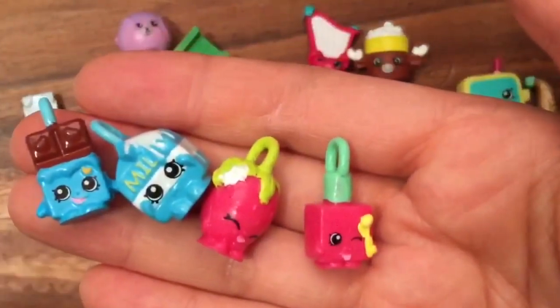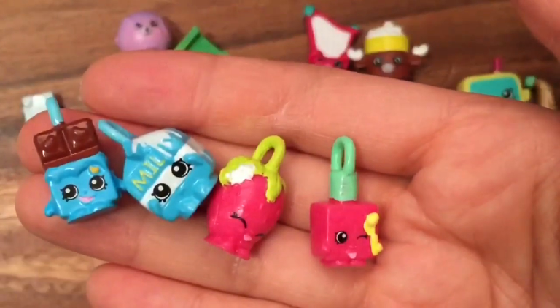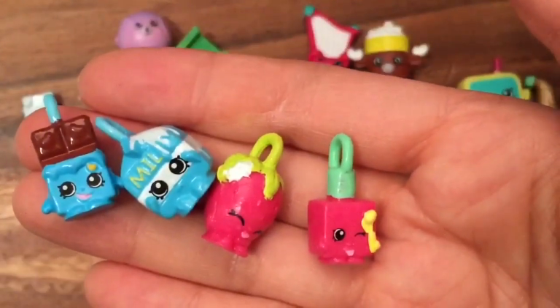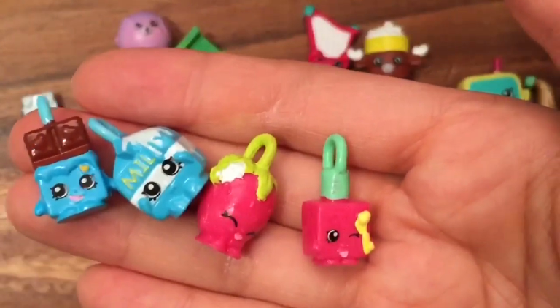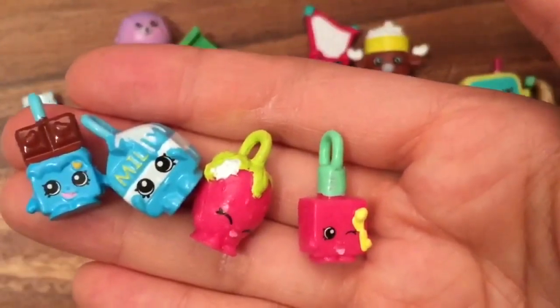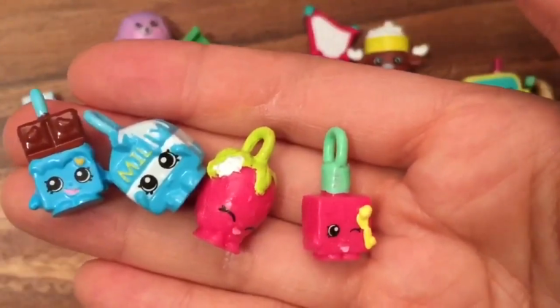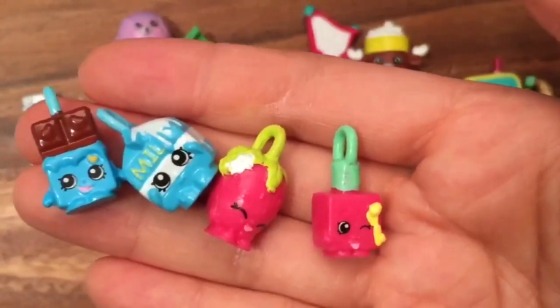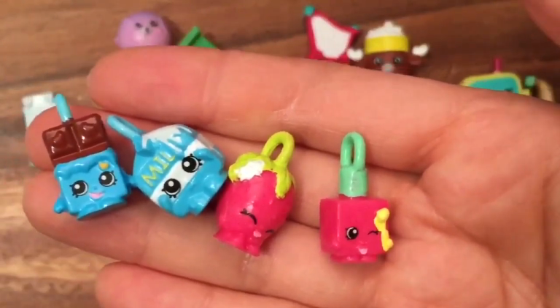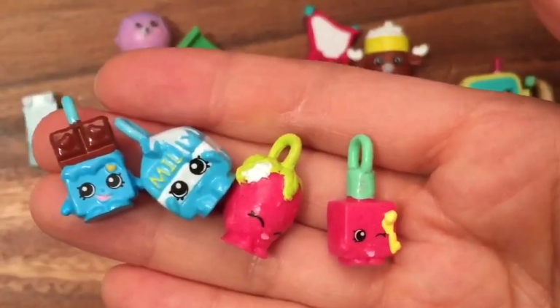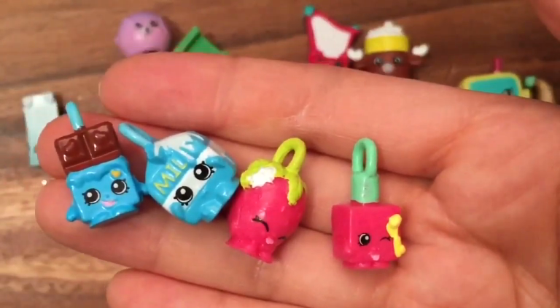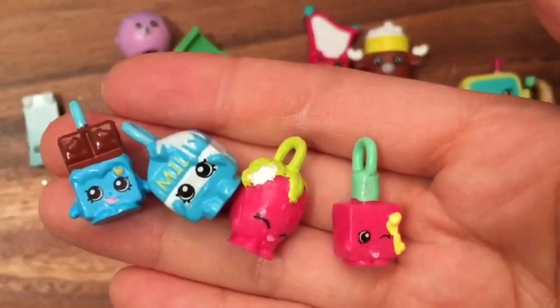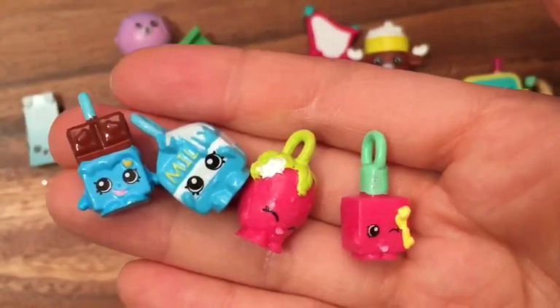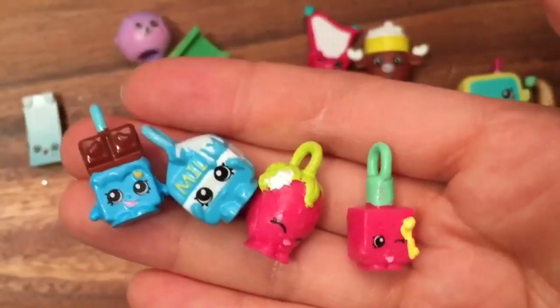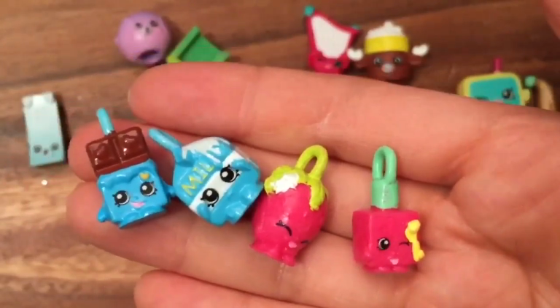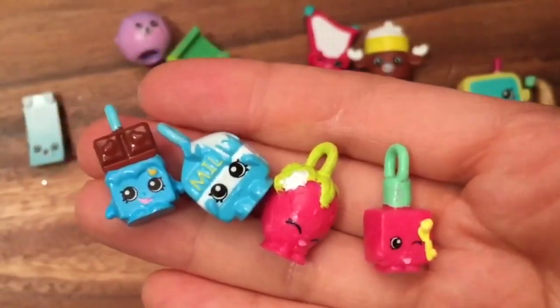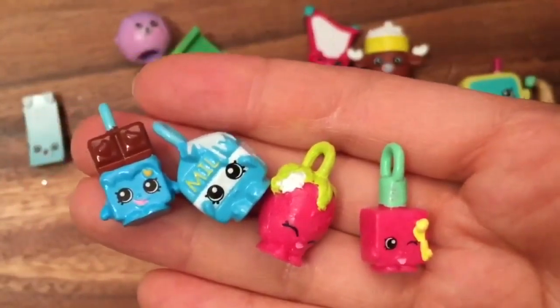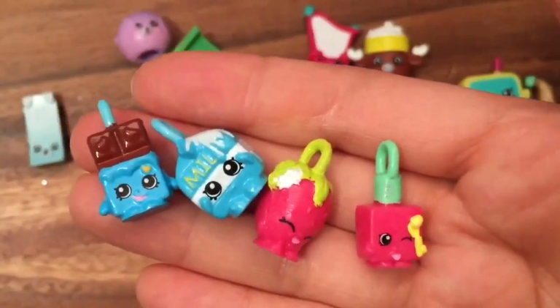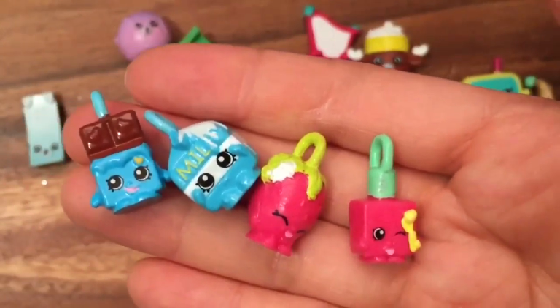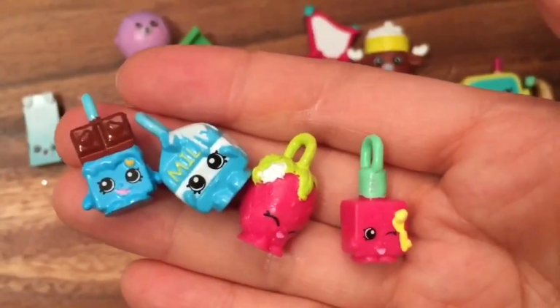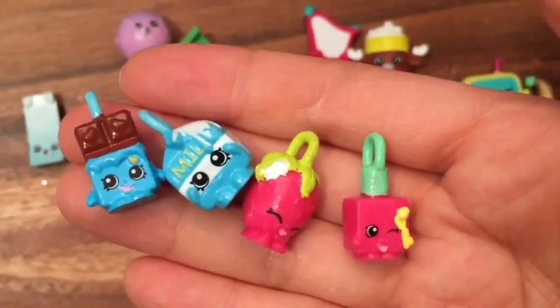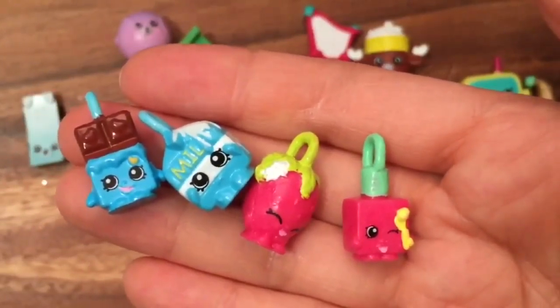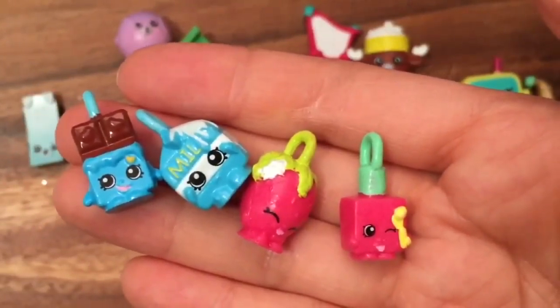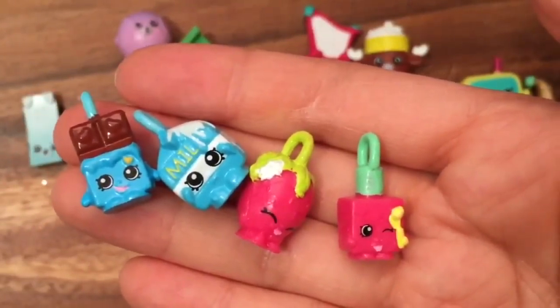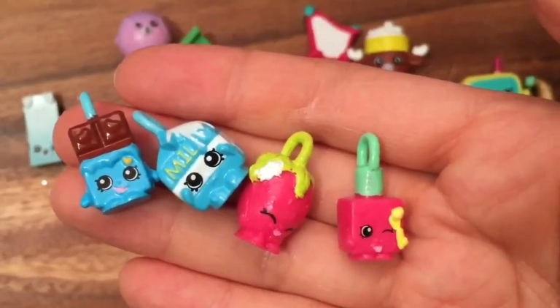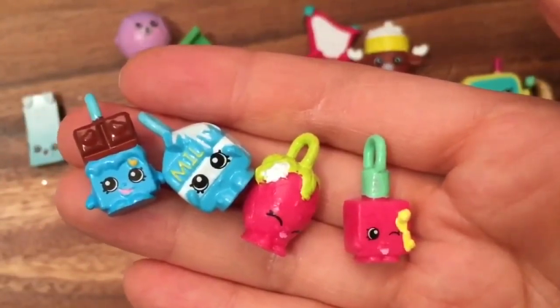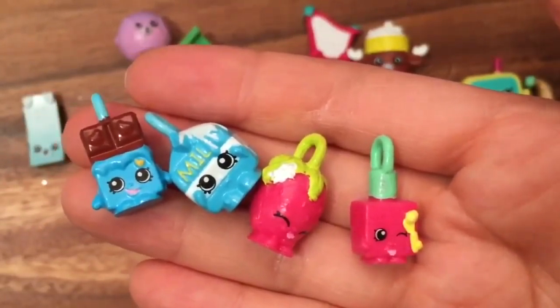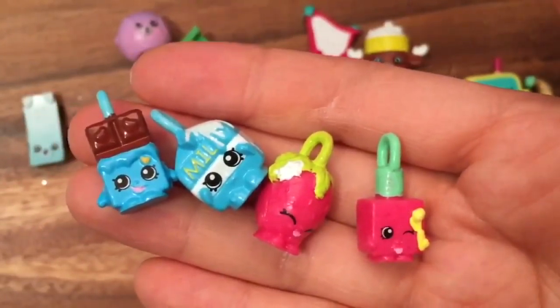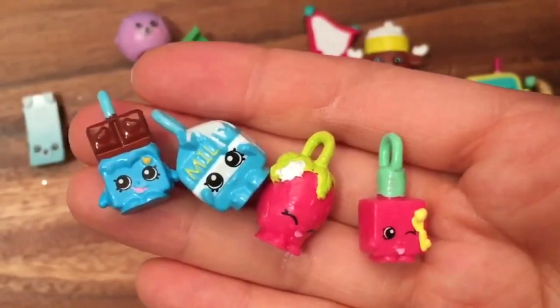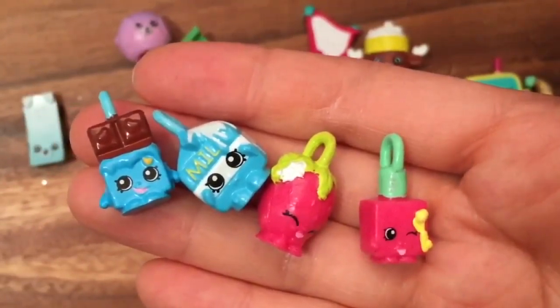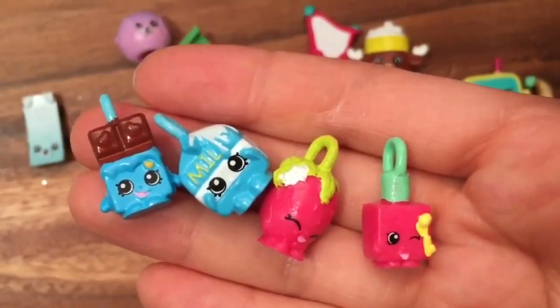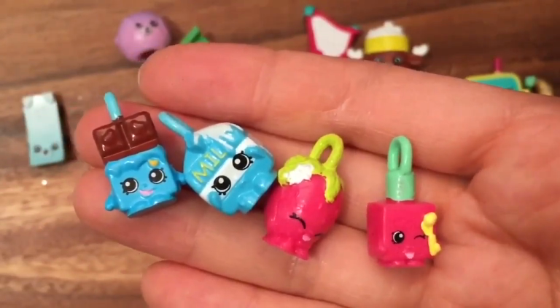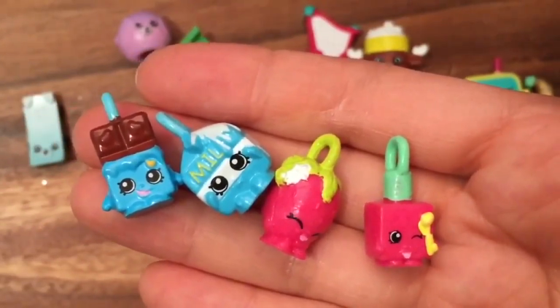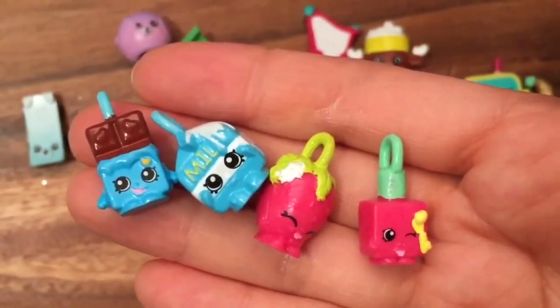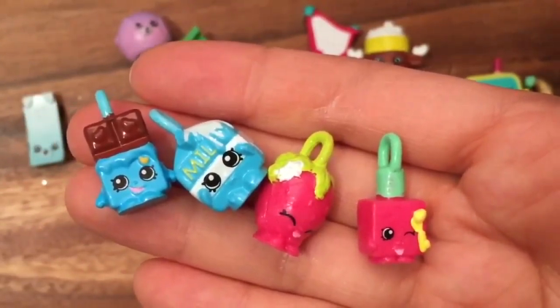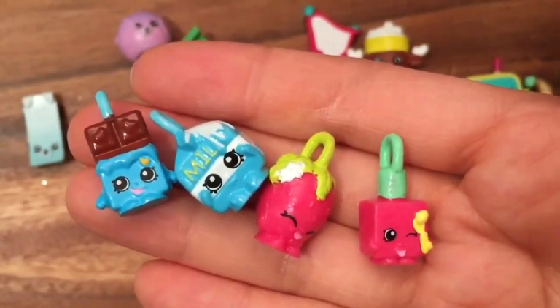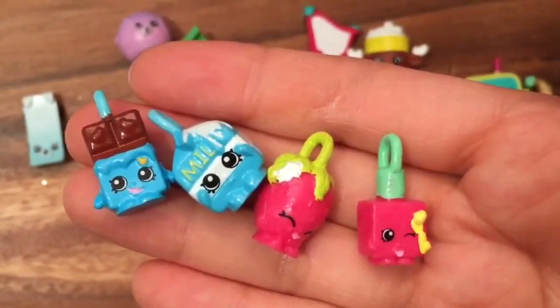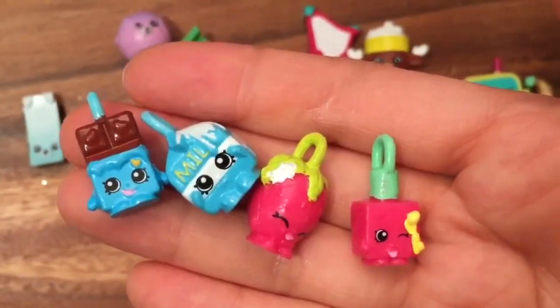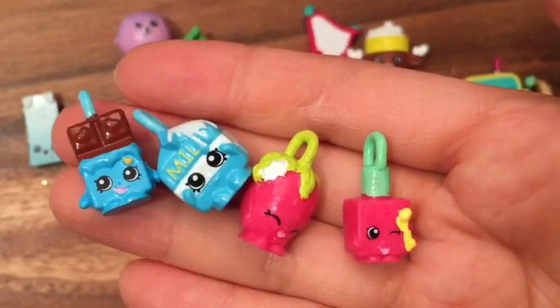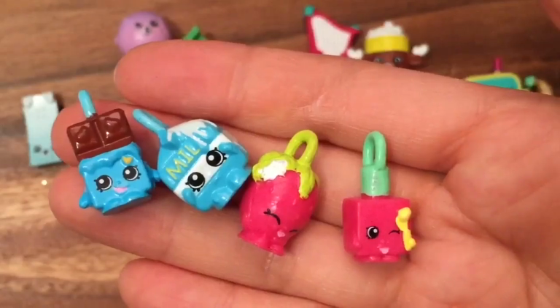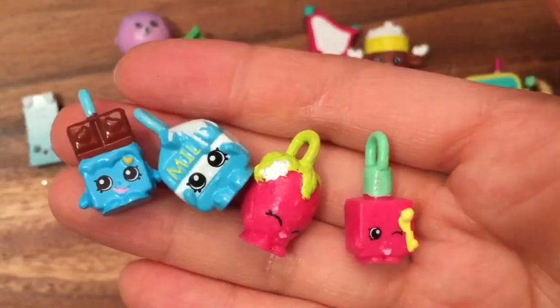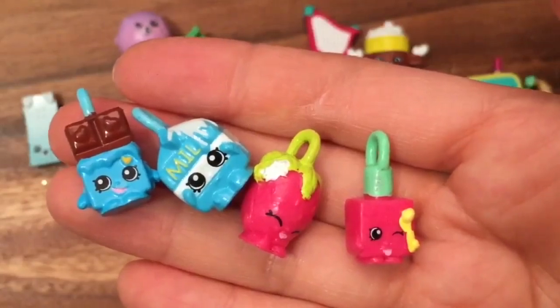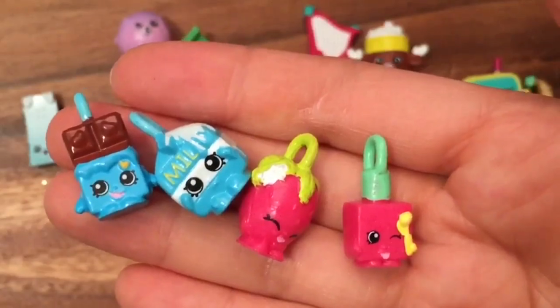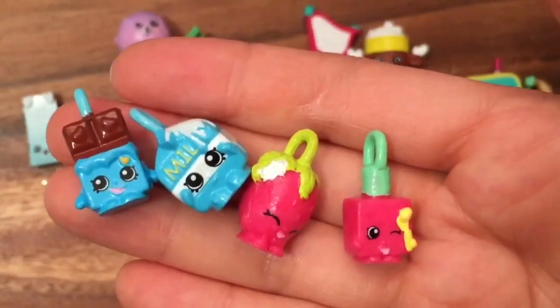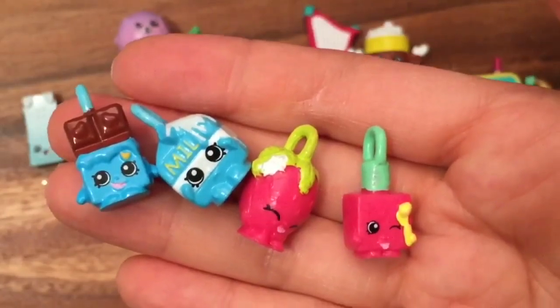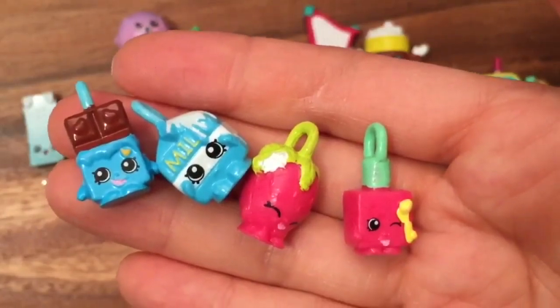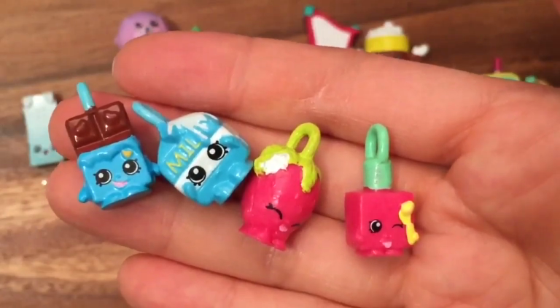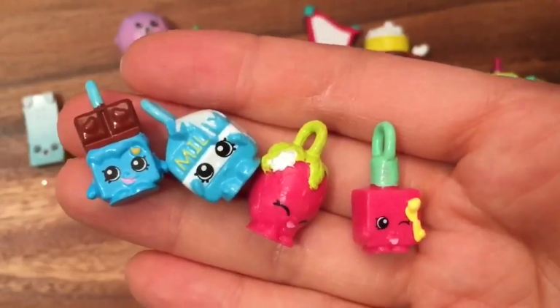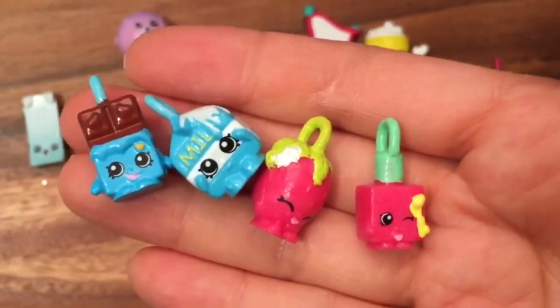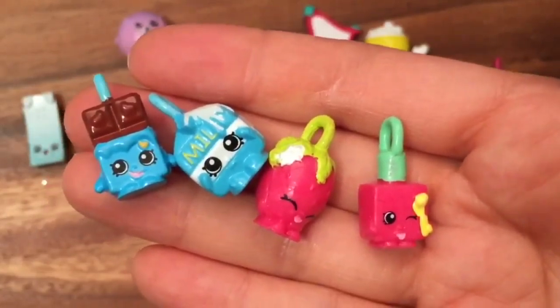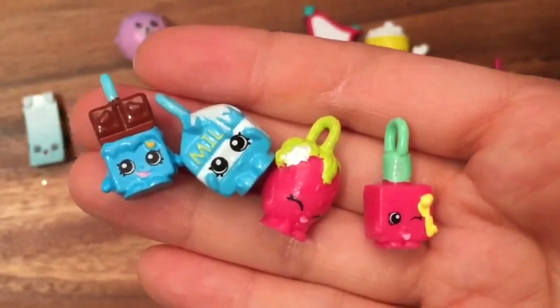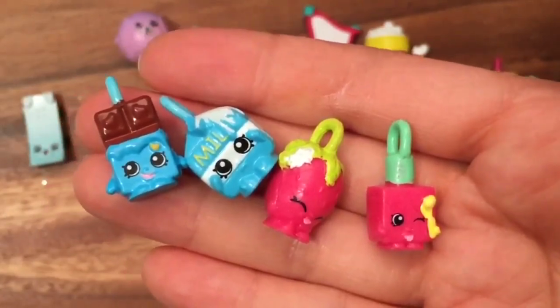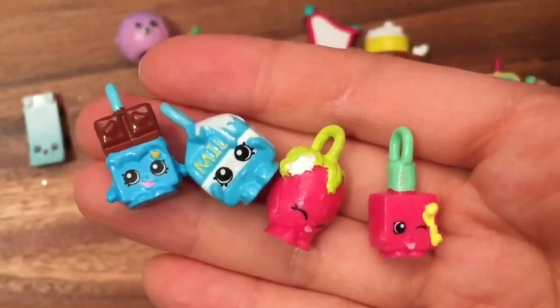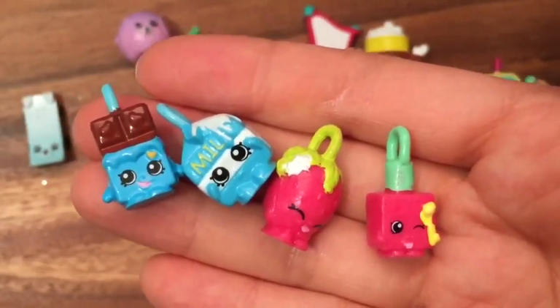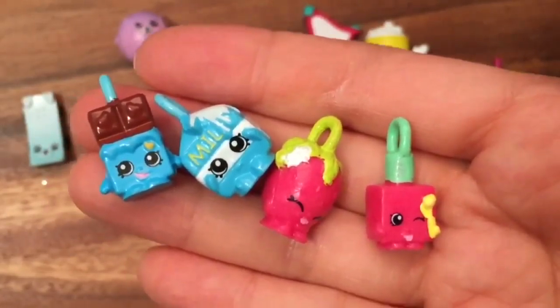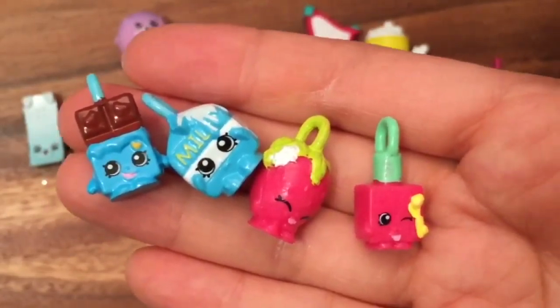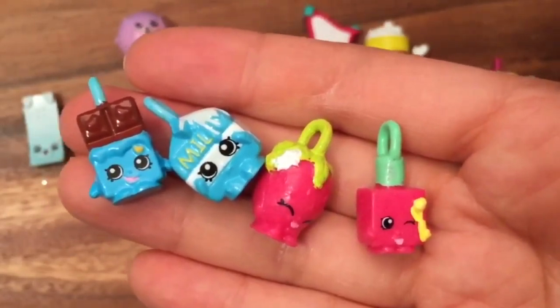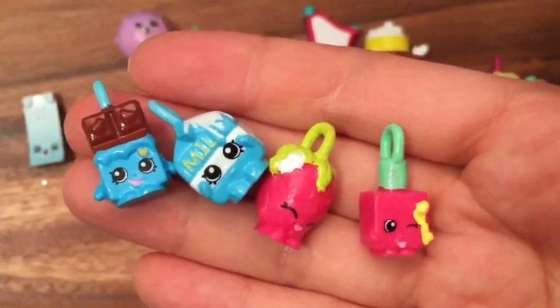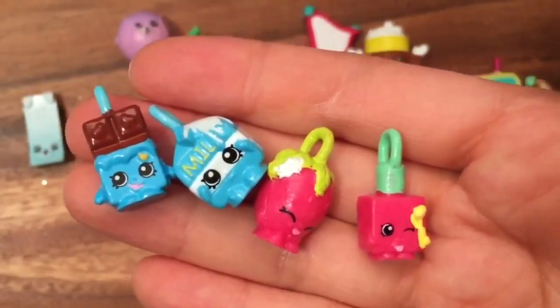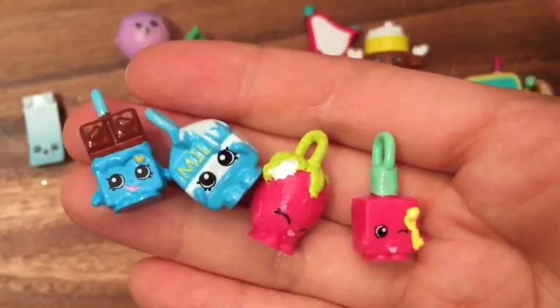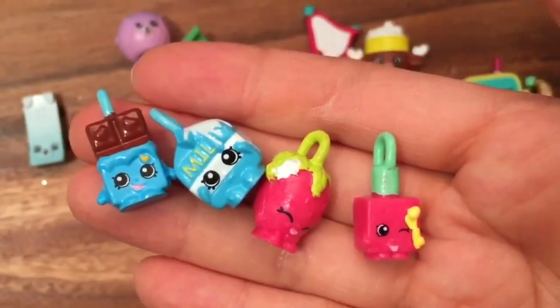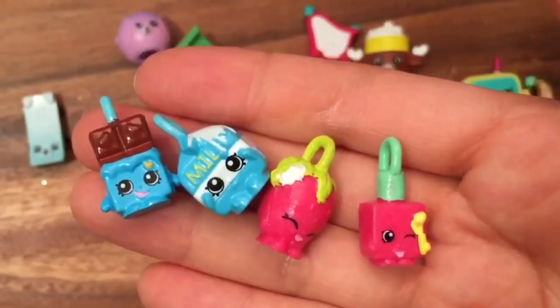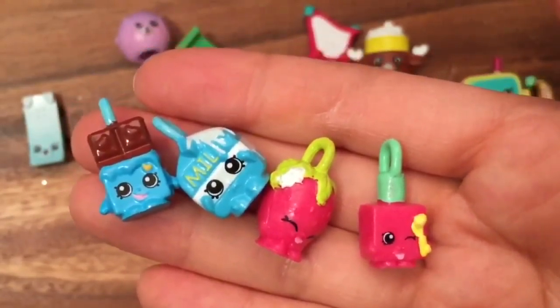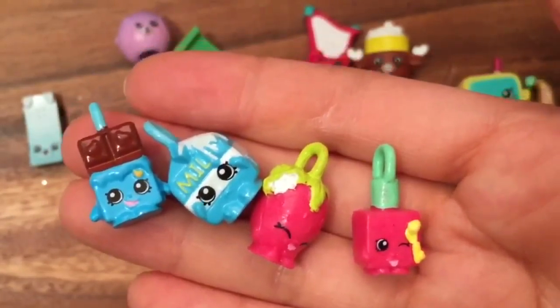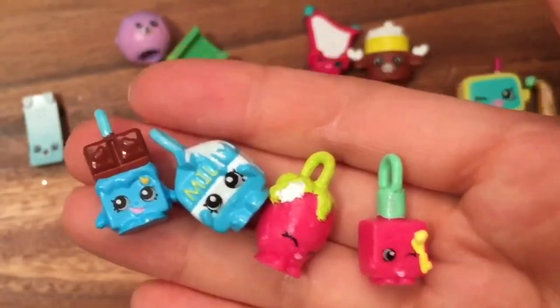I hope you enjoyed this toy unboxing! Be sure to like, subscribe, and comment, and stay tuned for my Shopkins big giveaway. Thanks for watching, bye now!